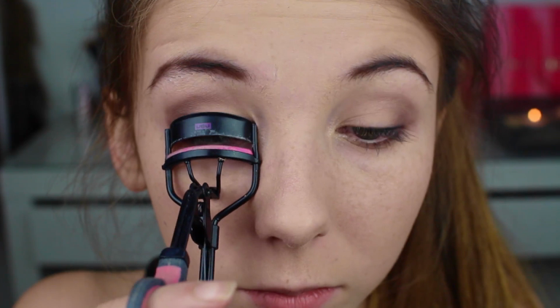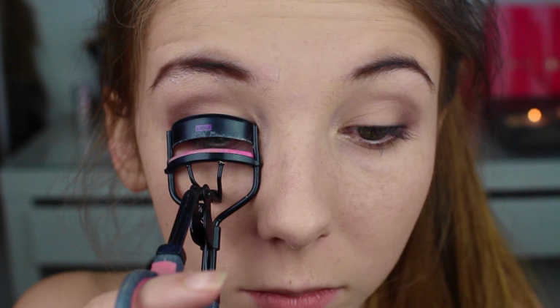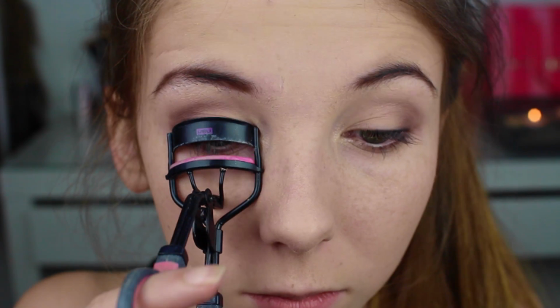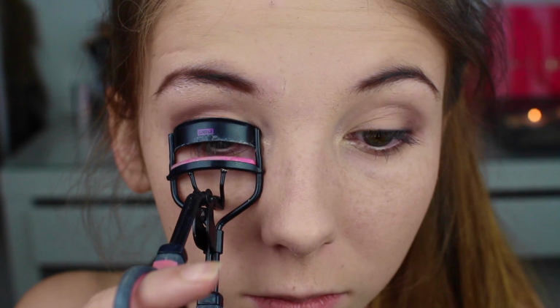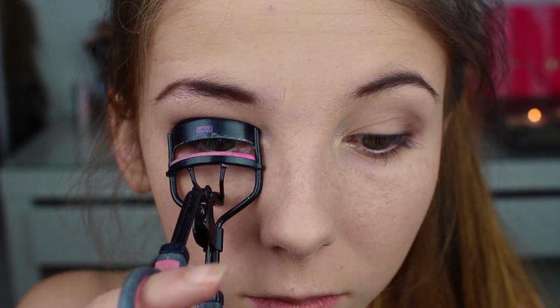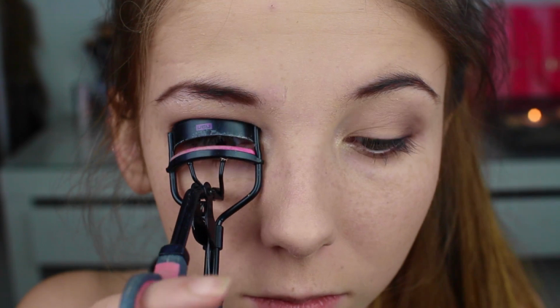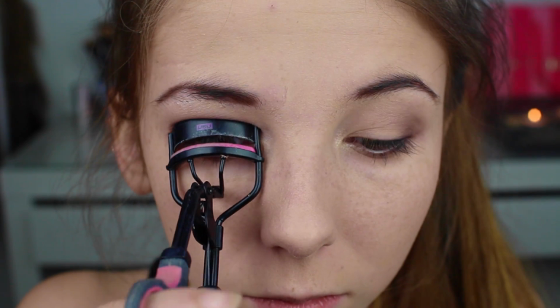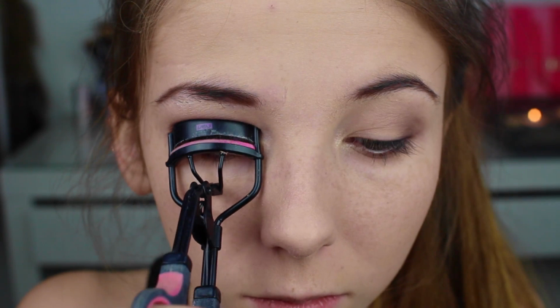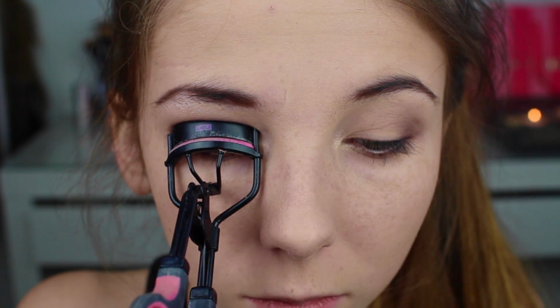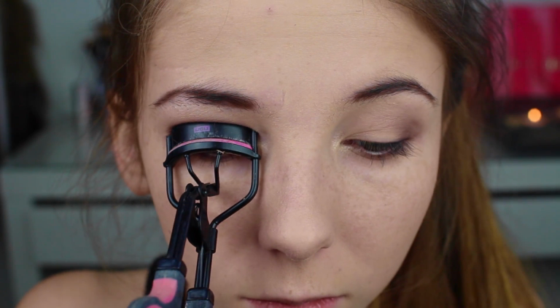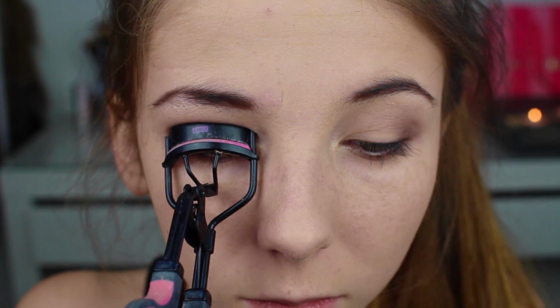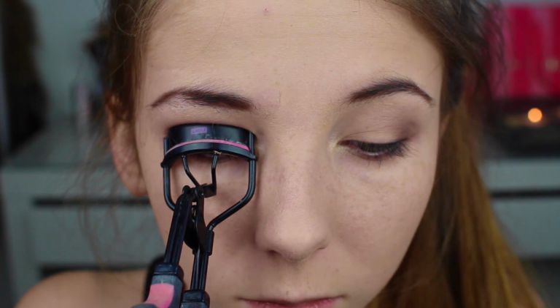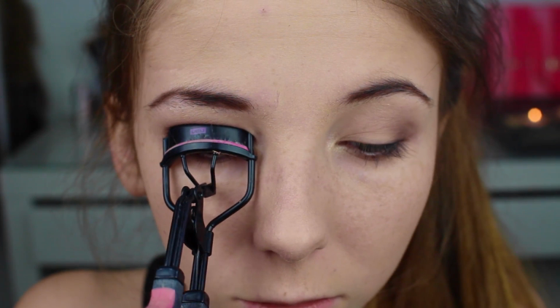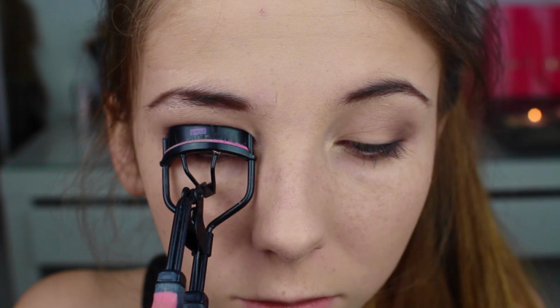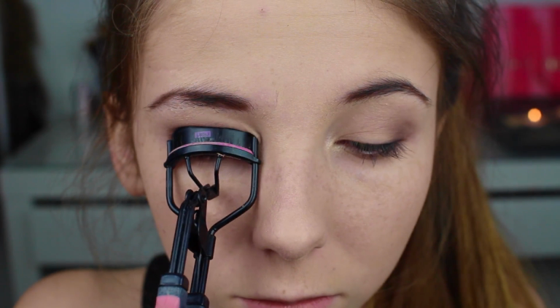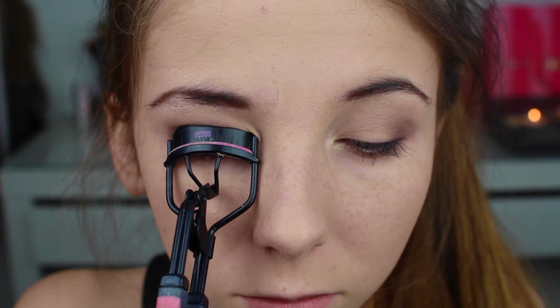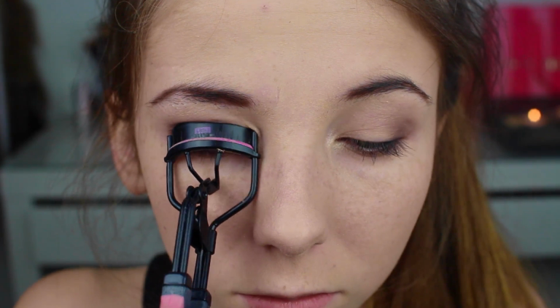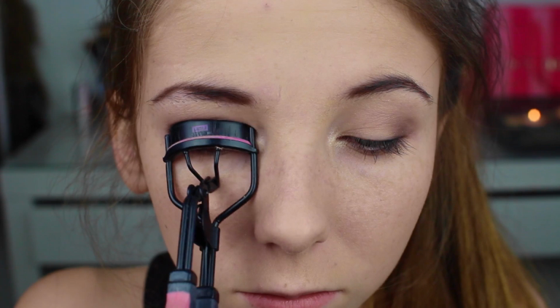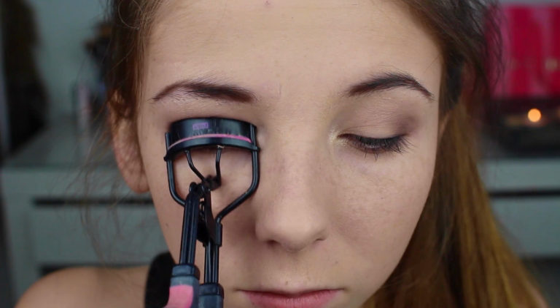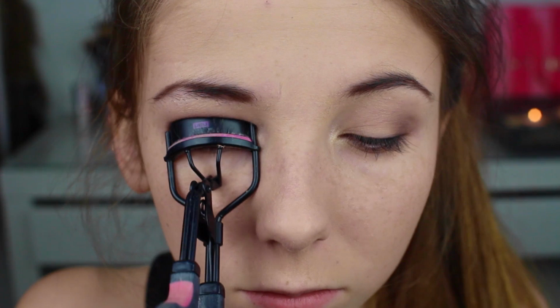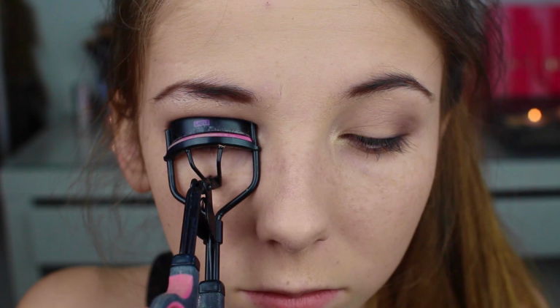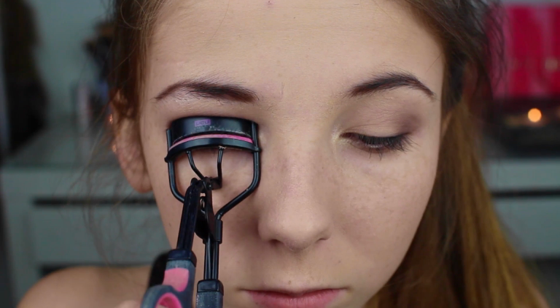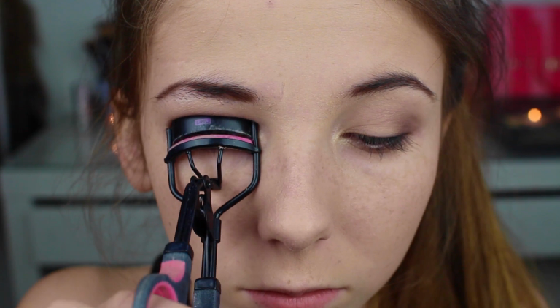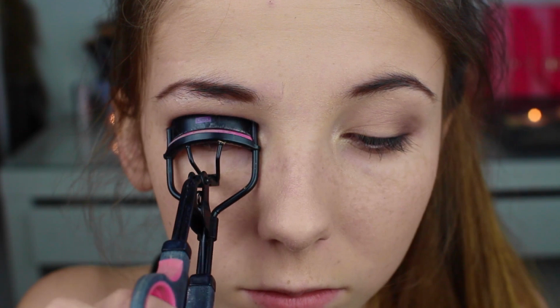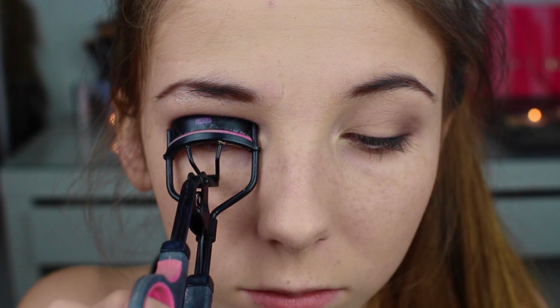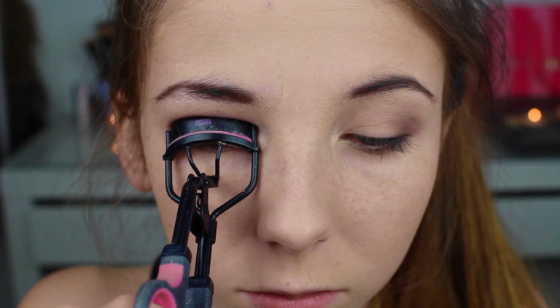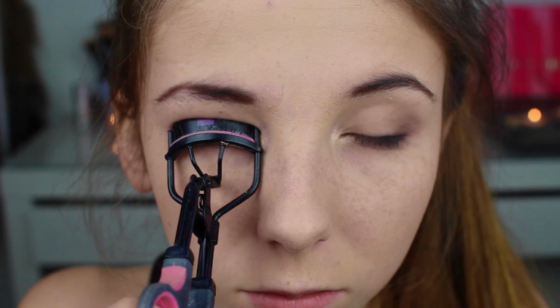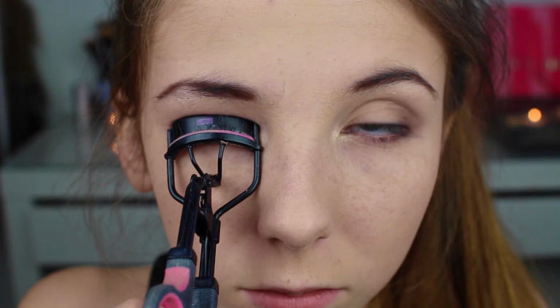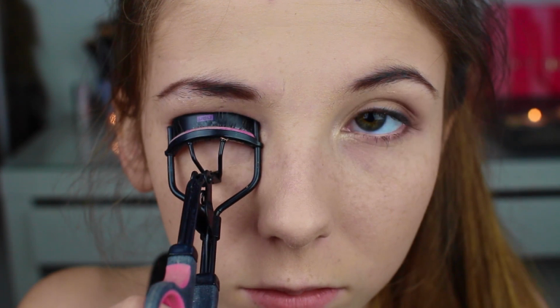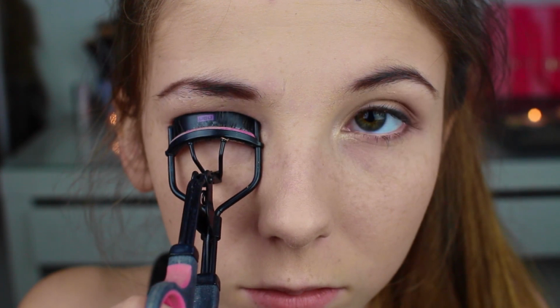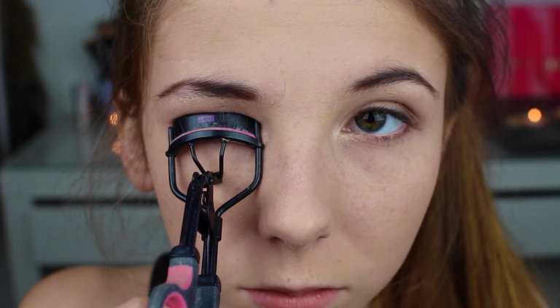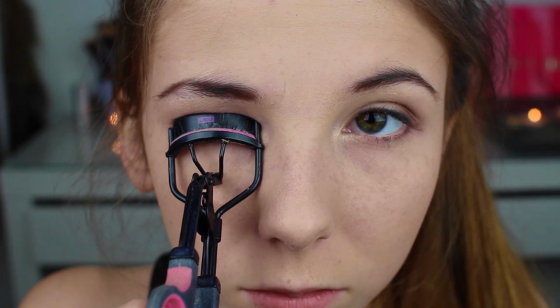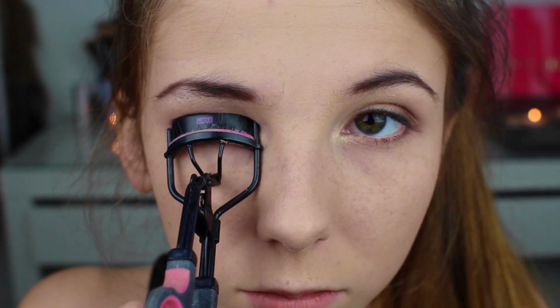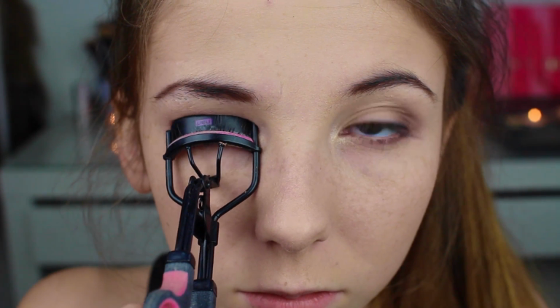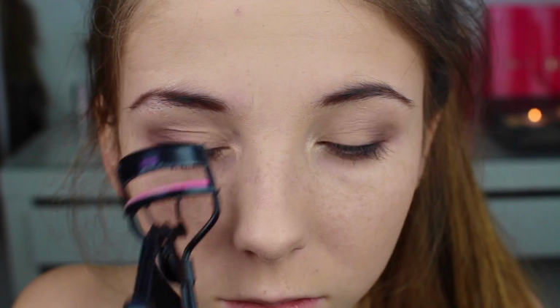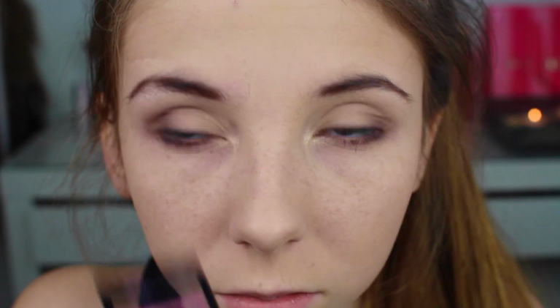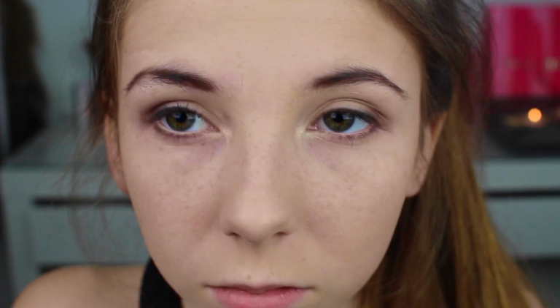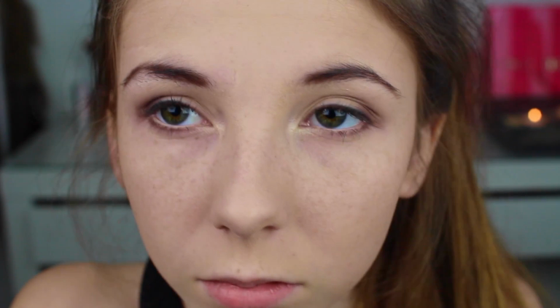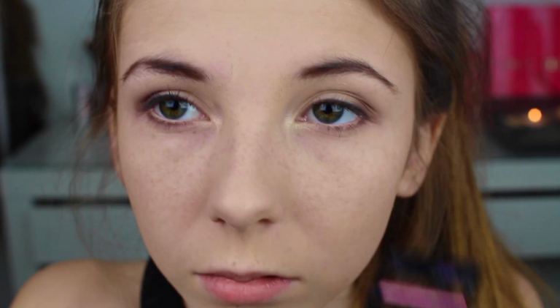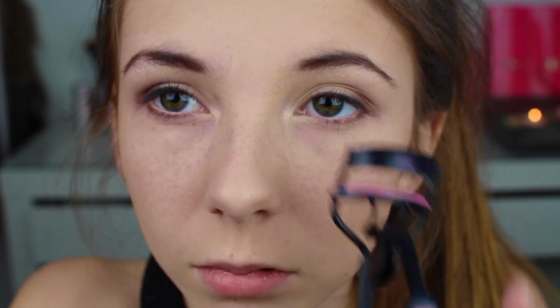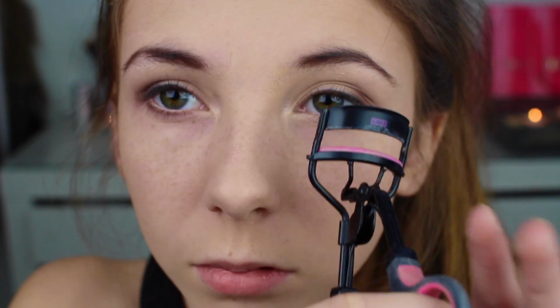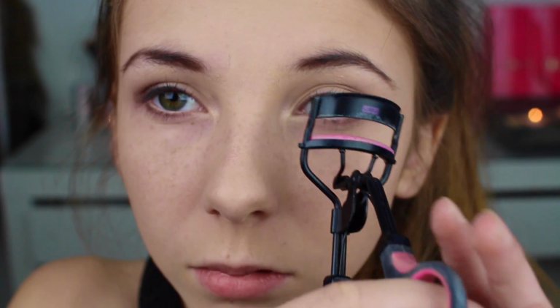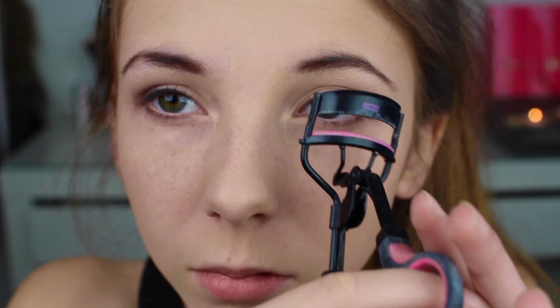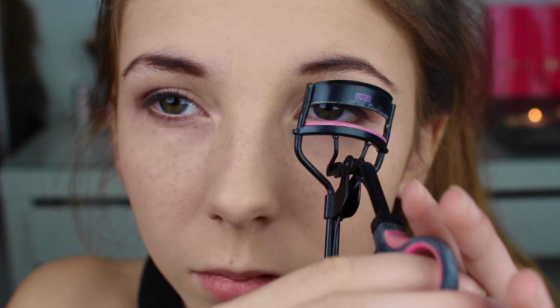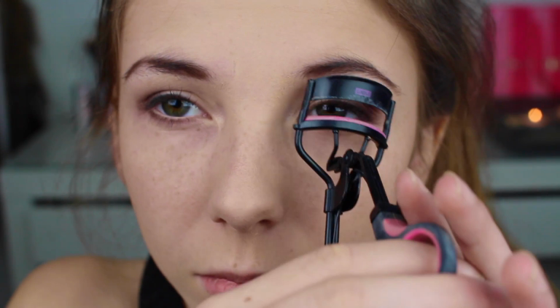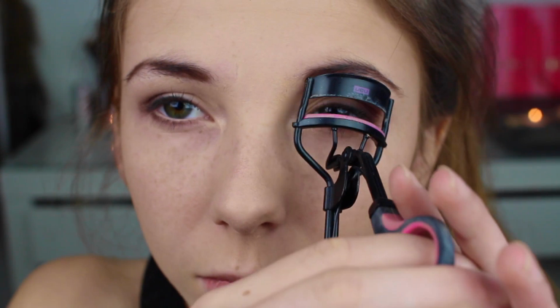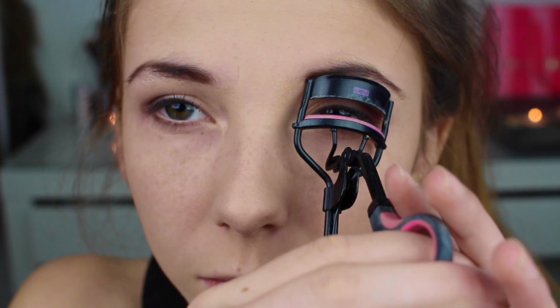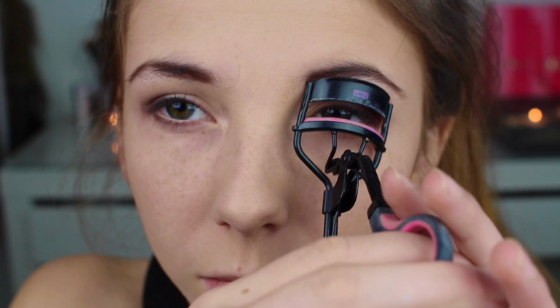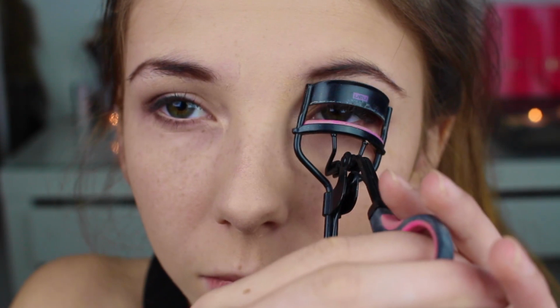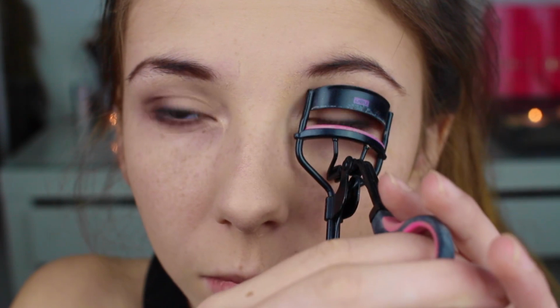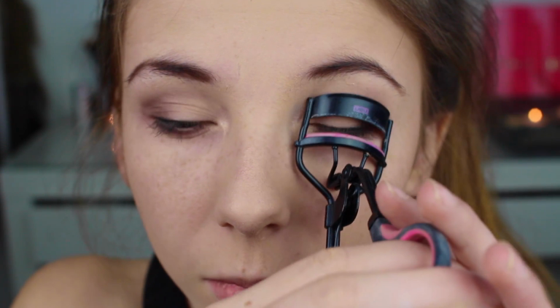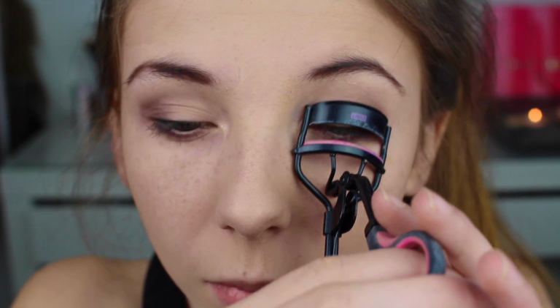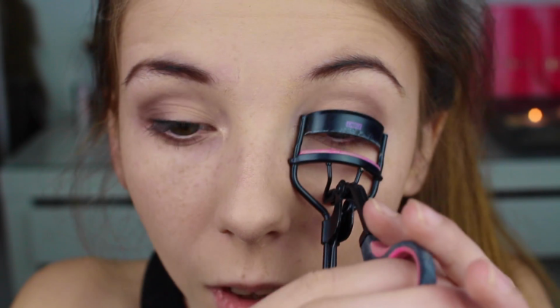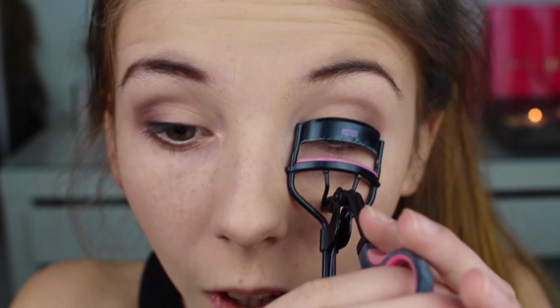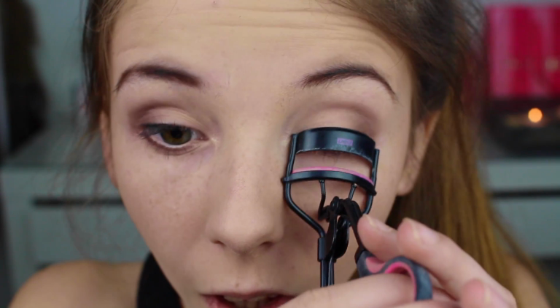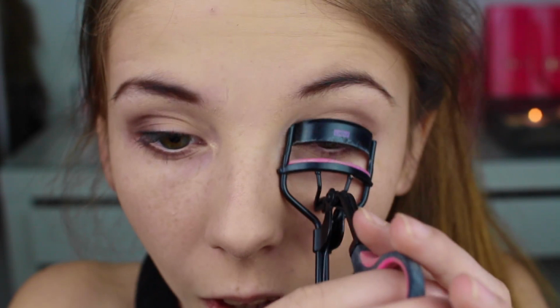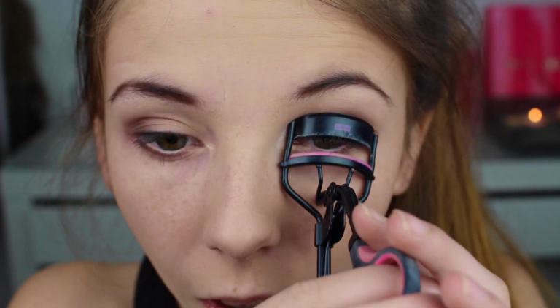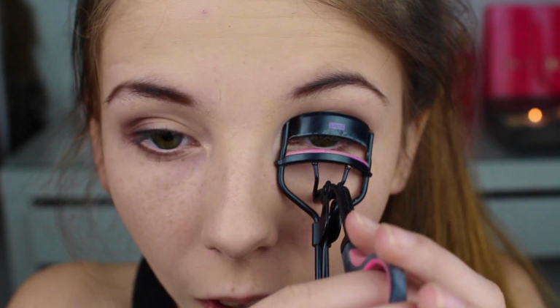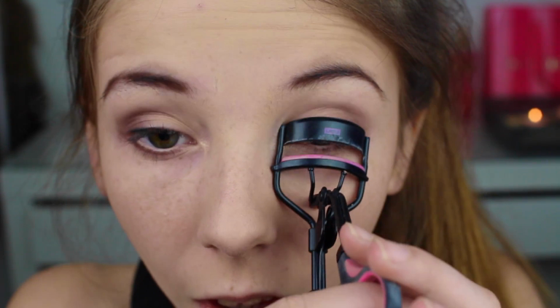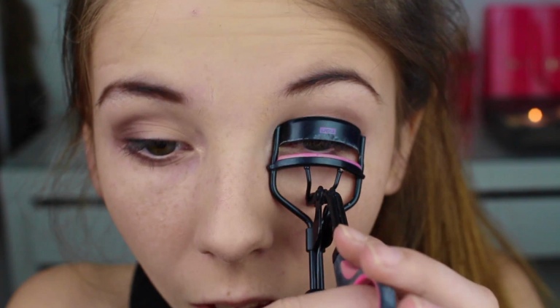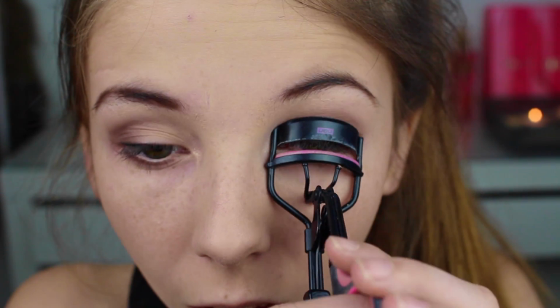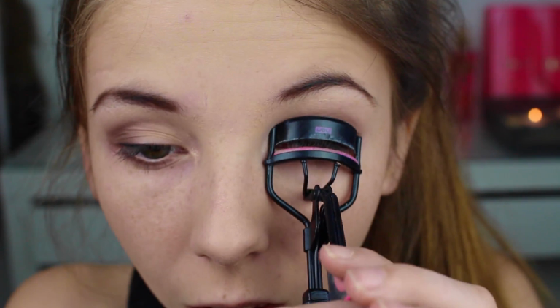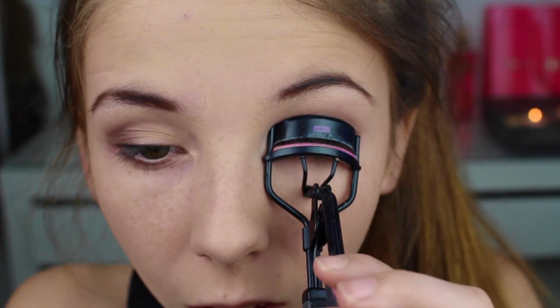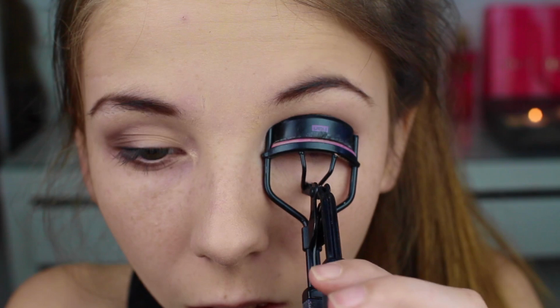Så tenkte jeg bare å krølle øynene mine med en vippetang.